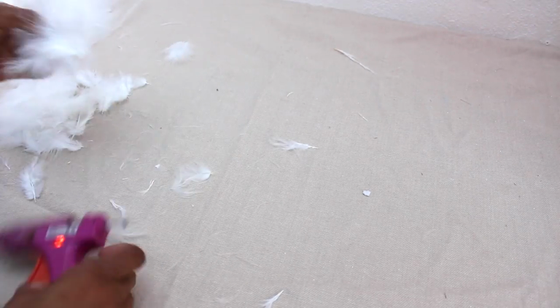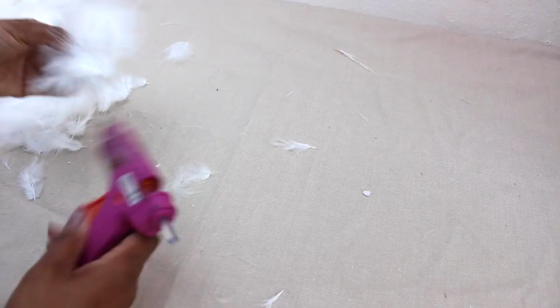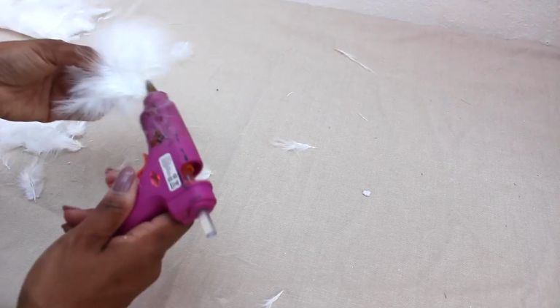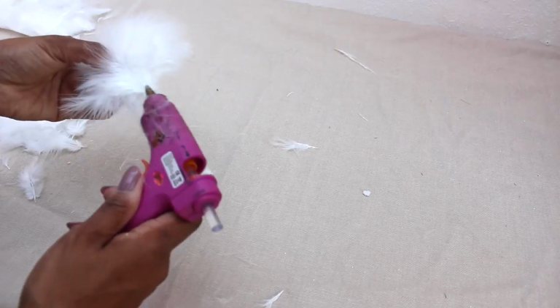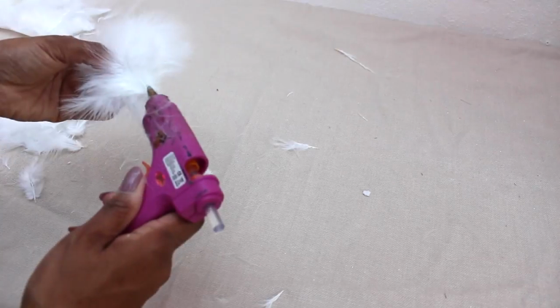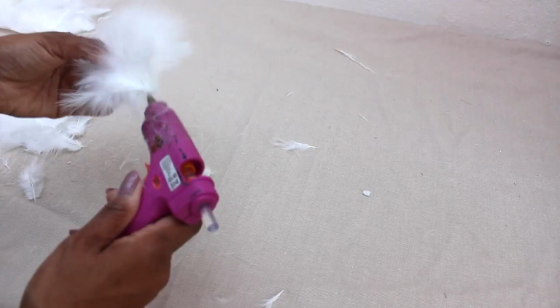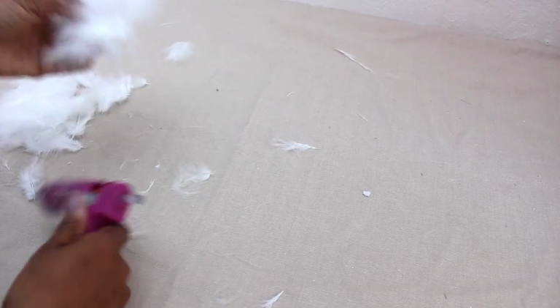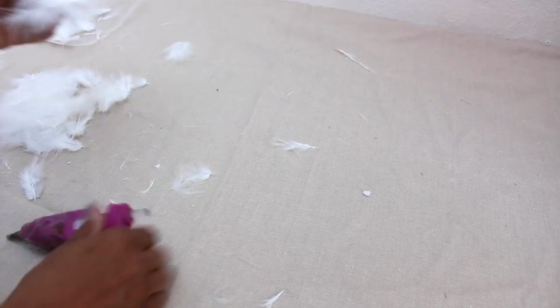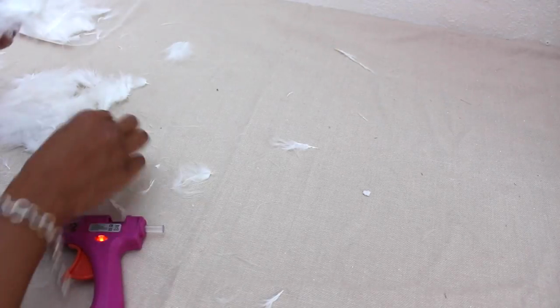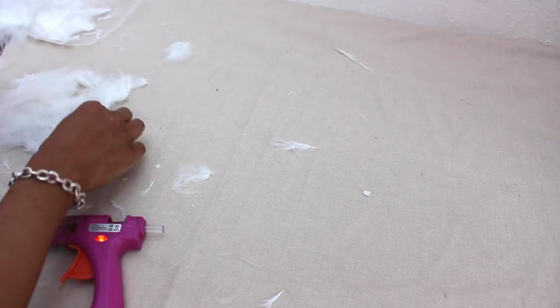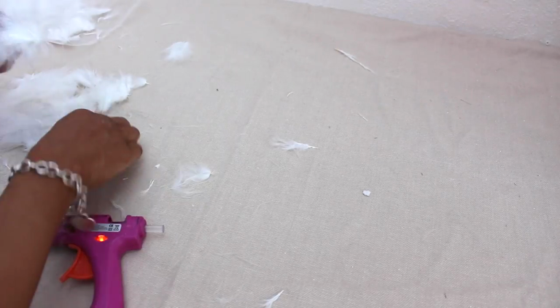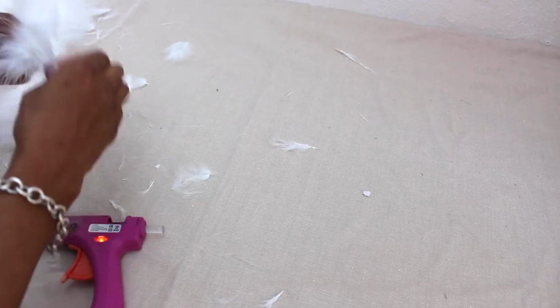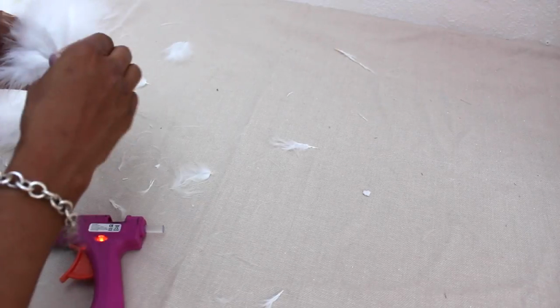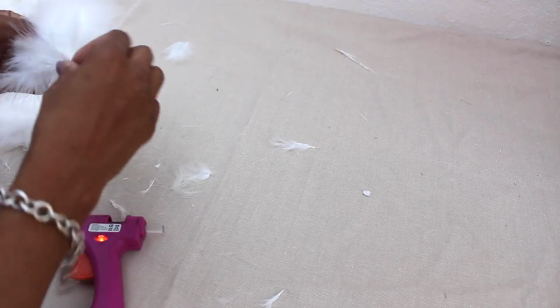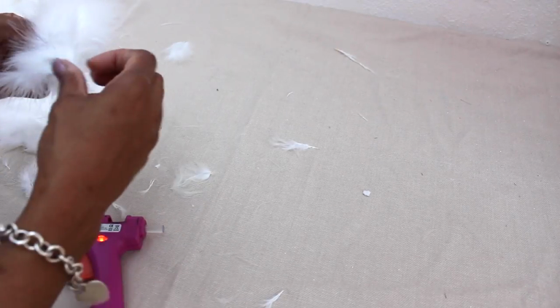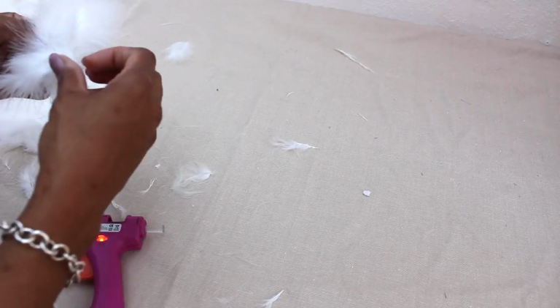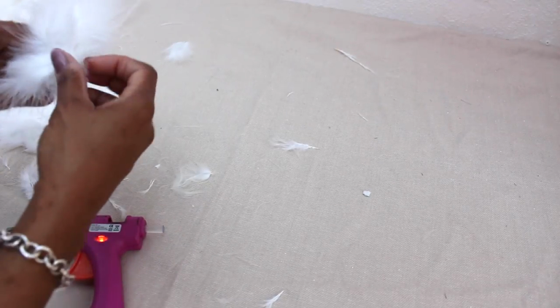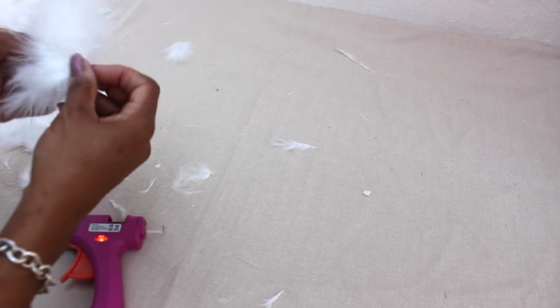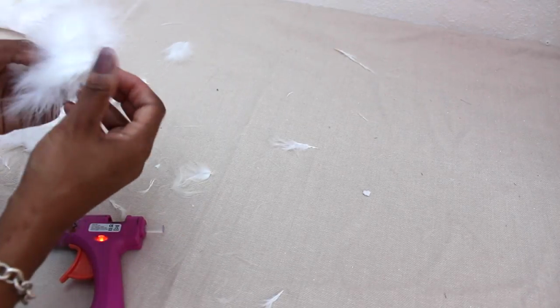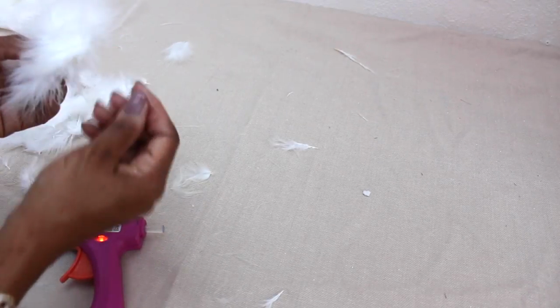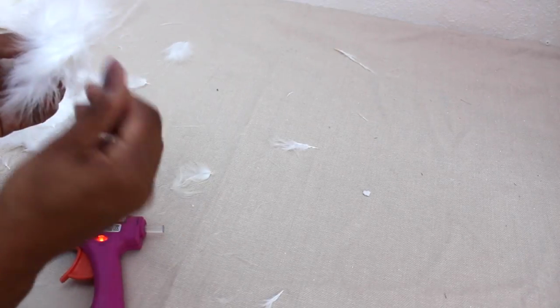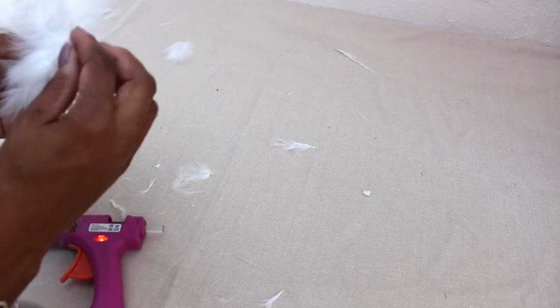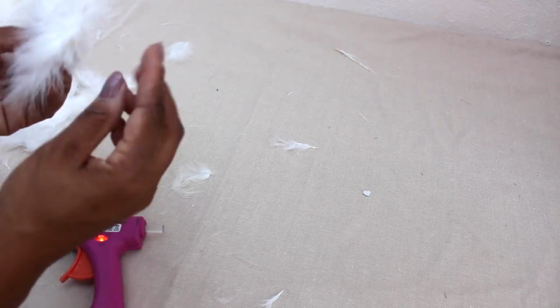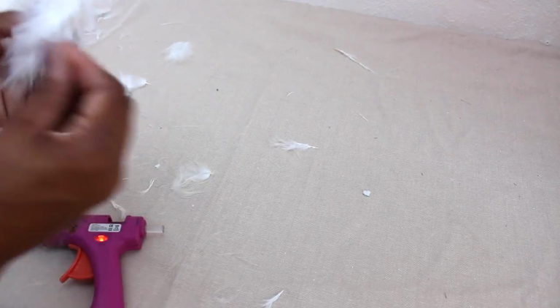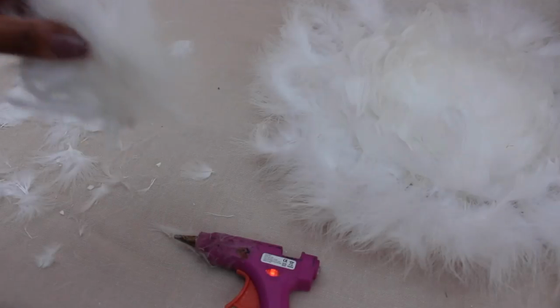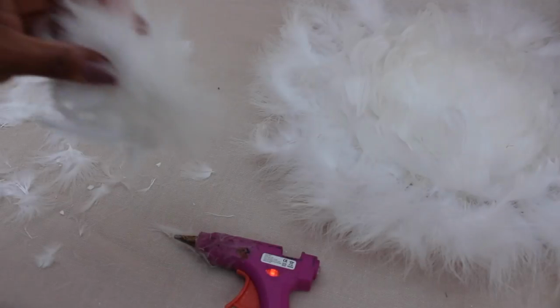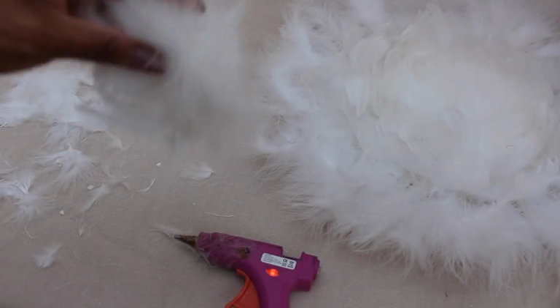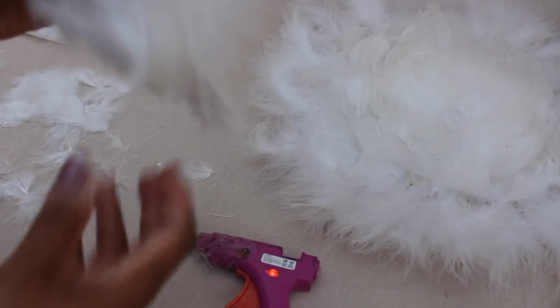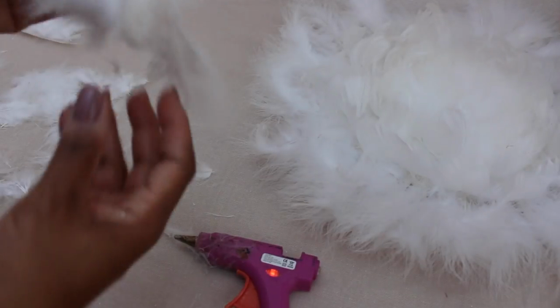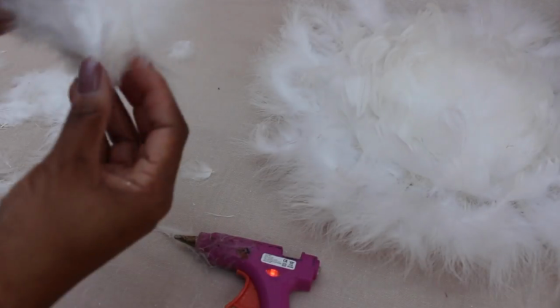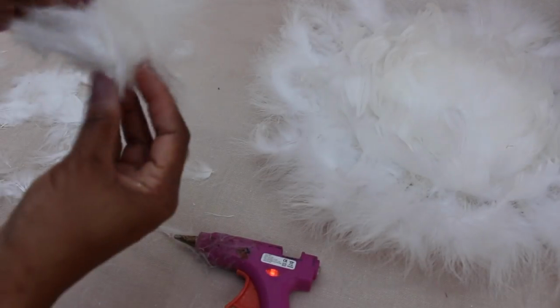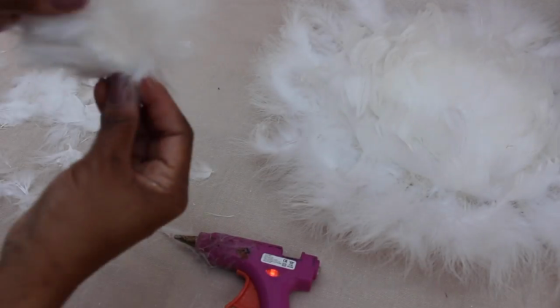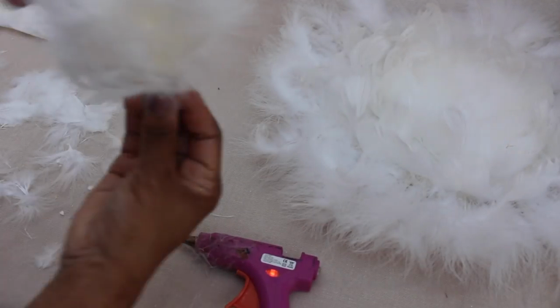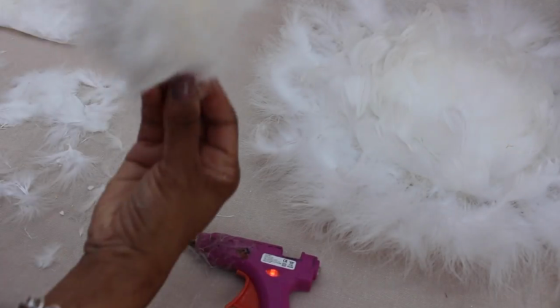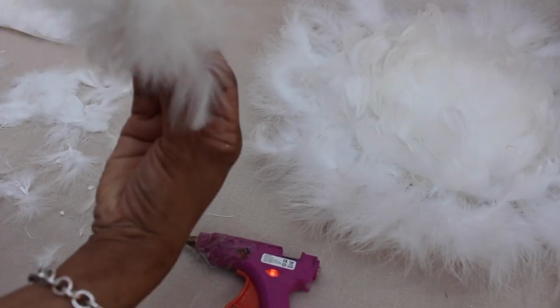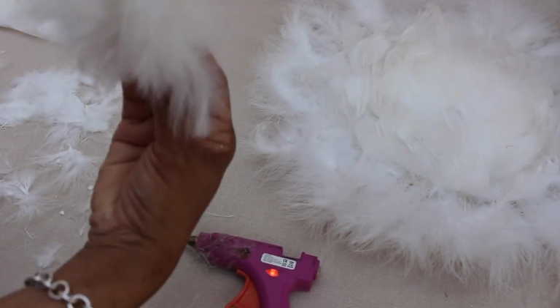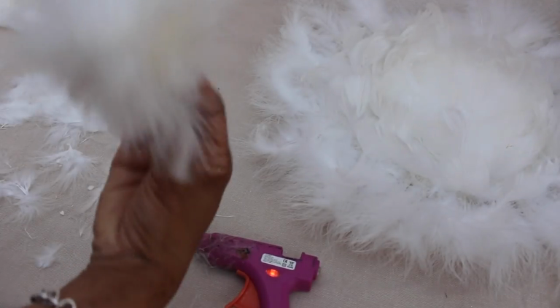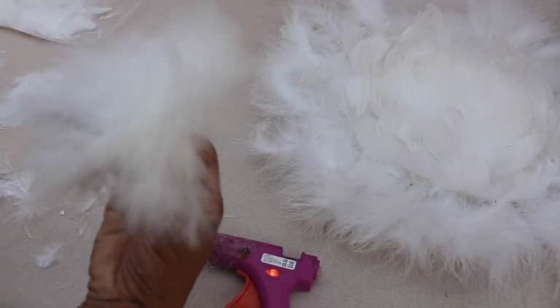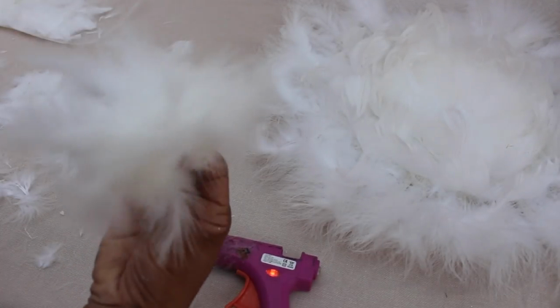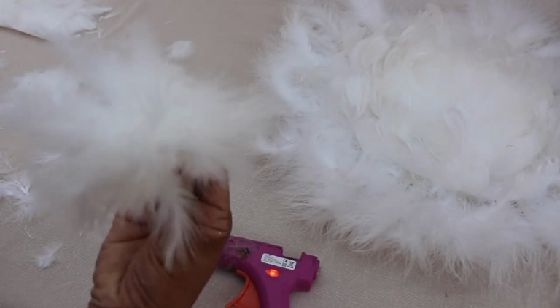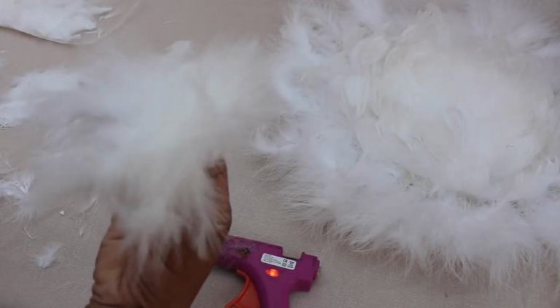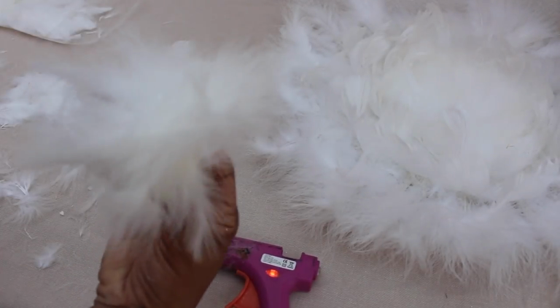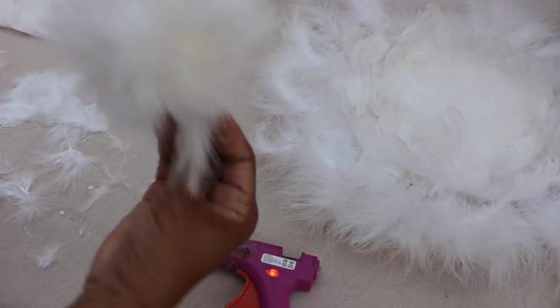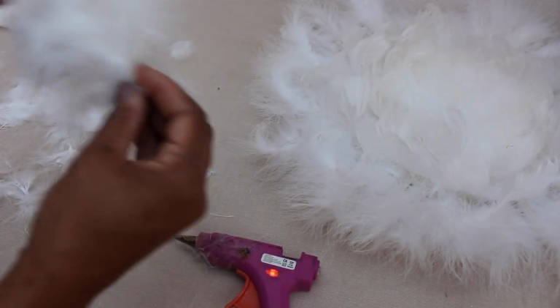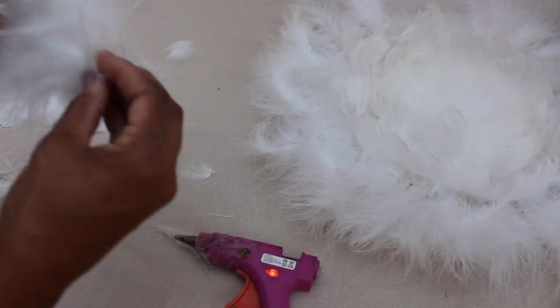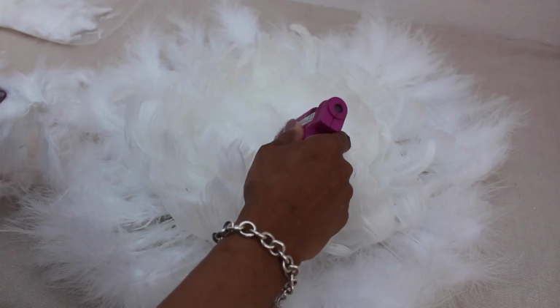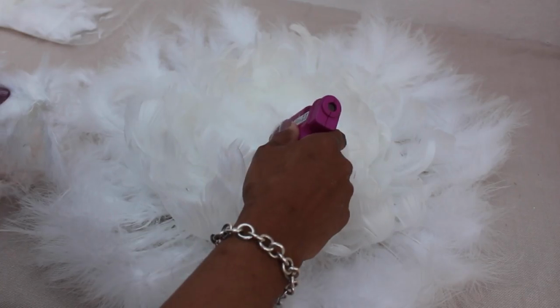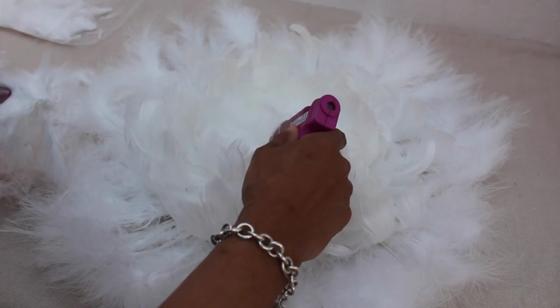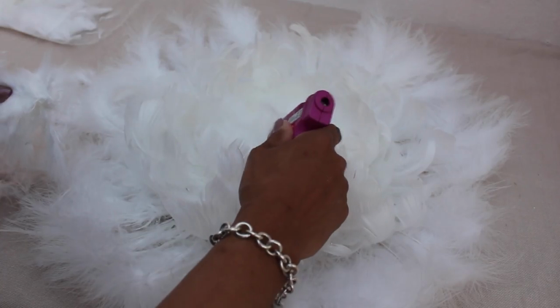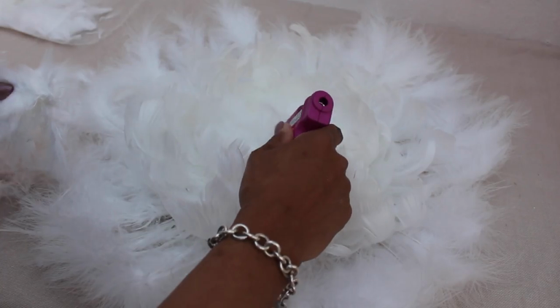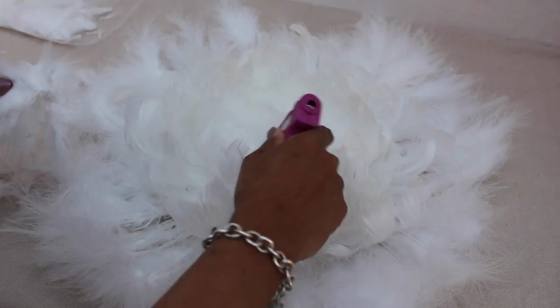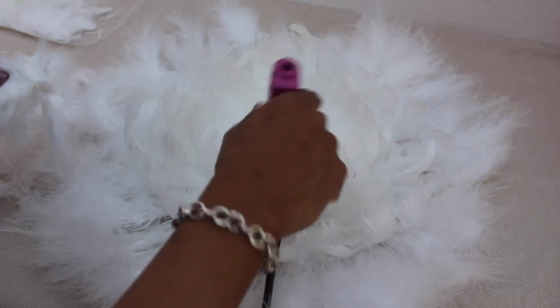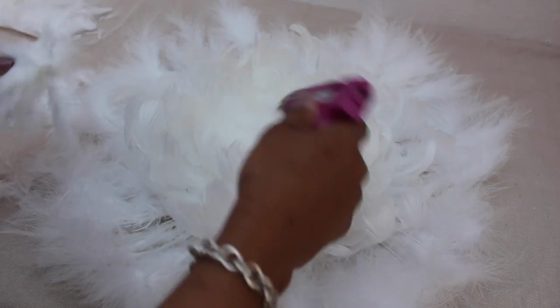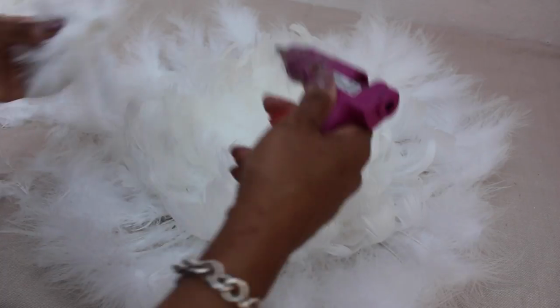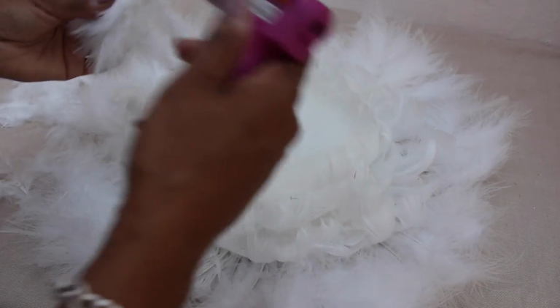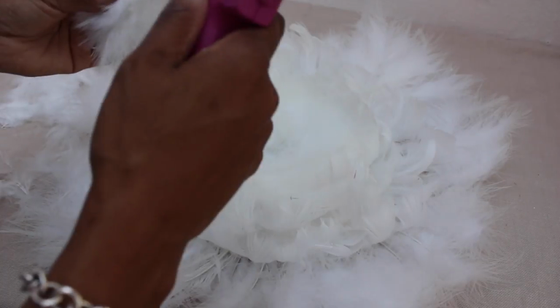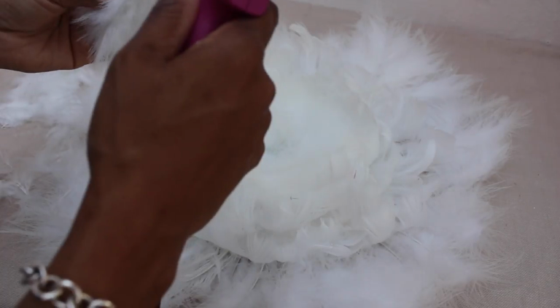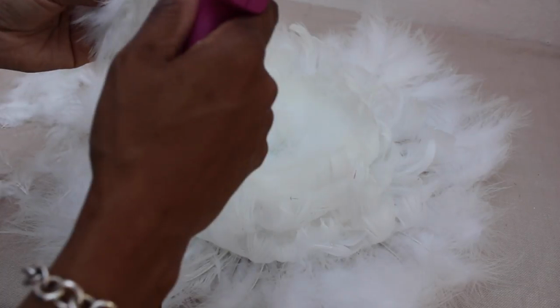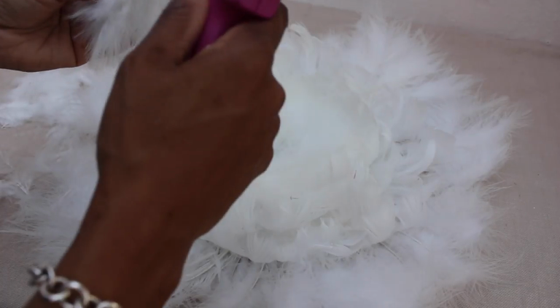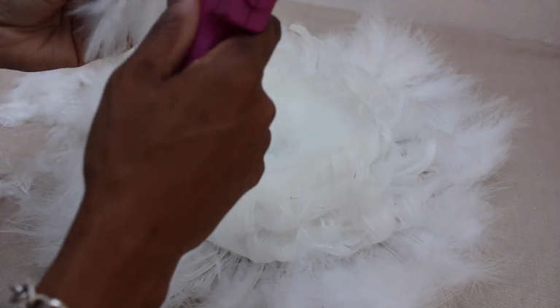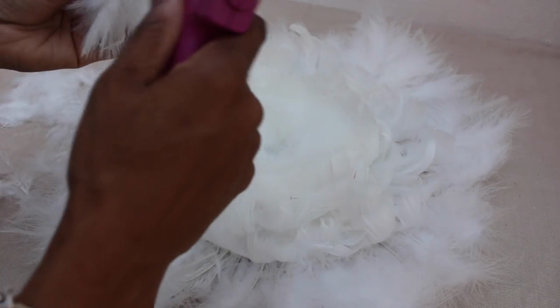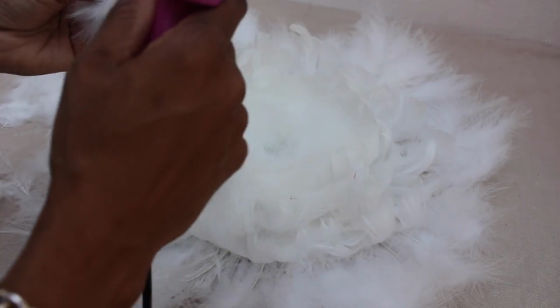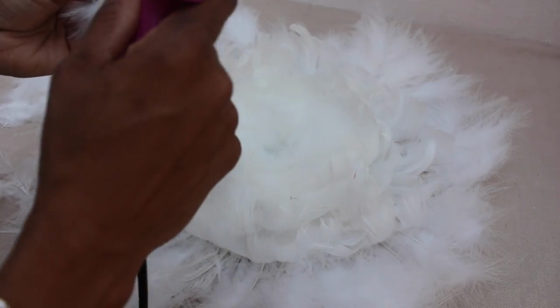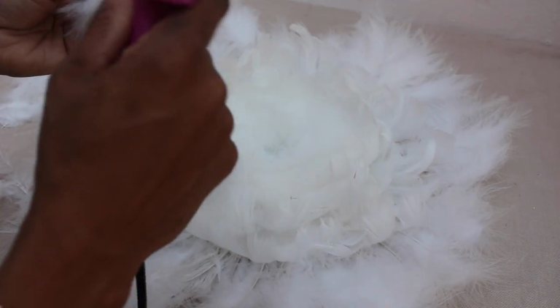If you have feathers left over at the end, just stick them in wherever you feel could do with filling out a bit more.